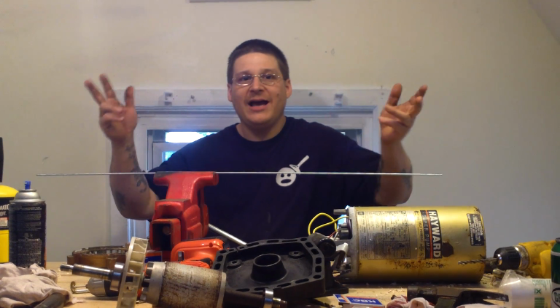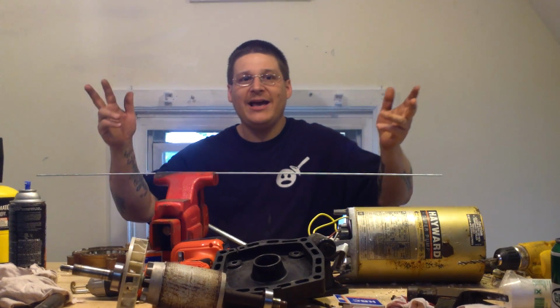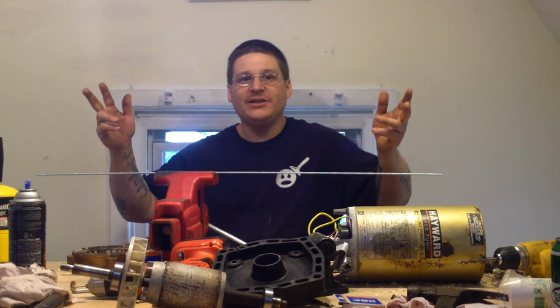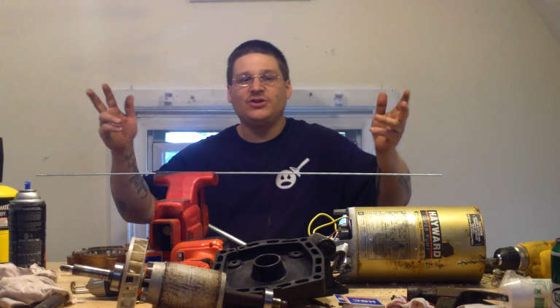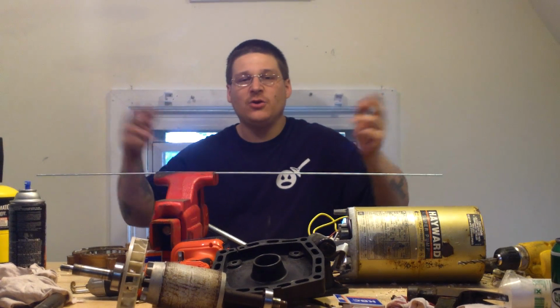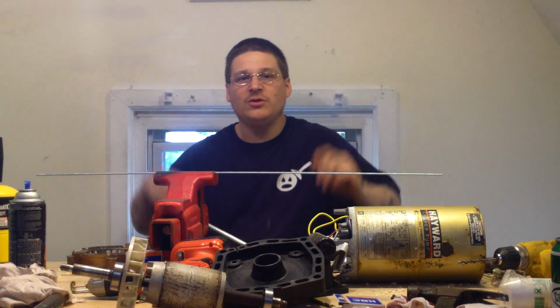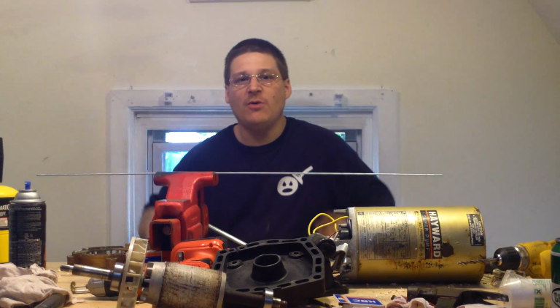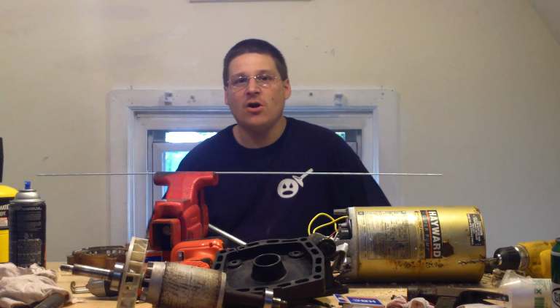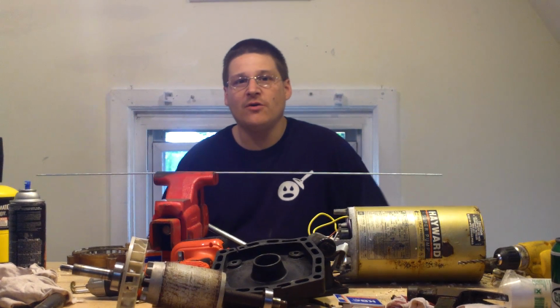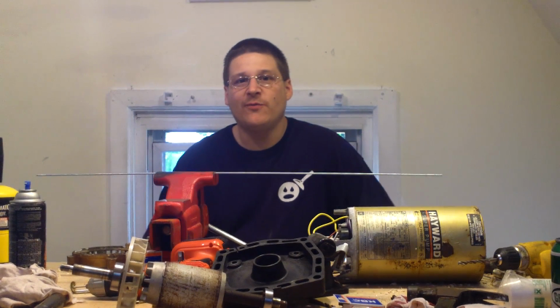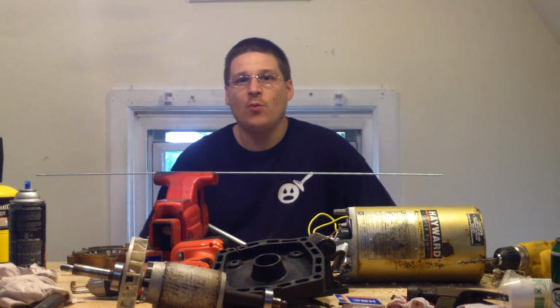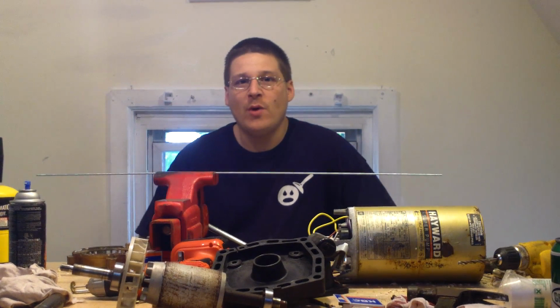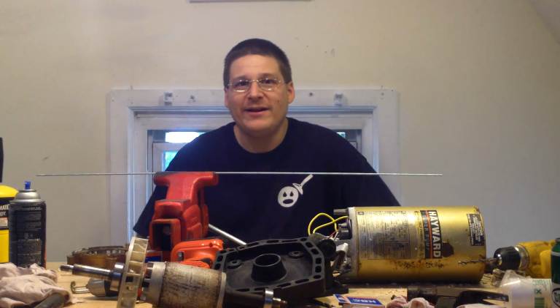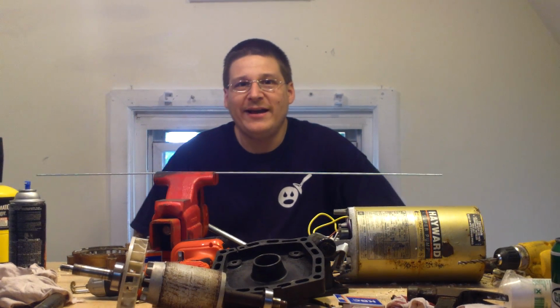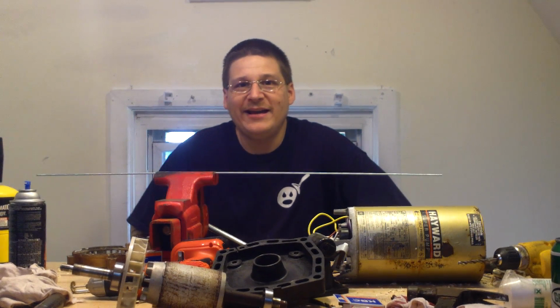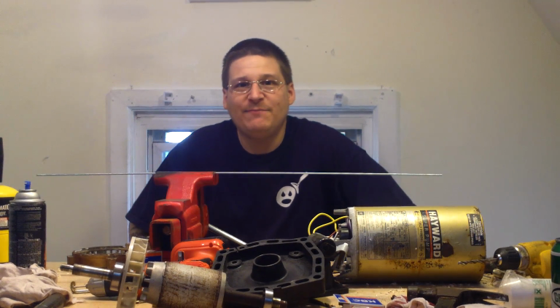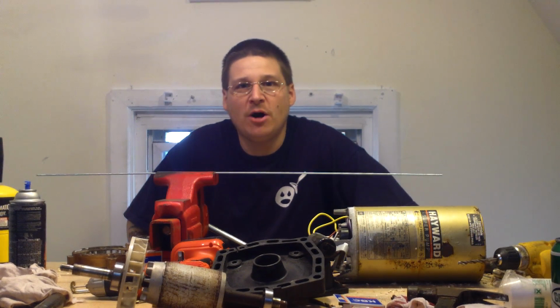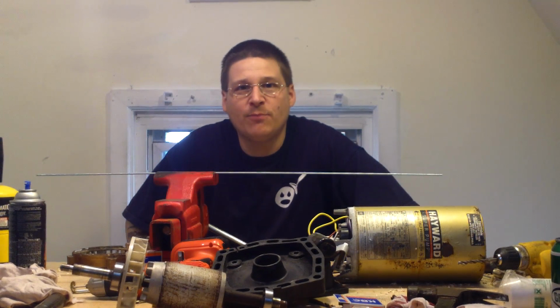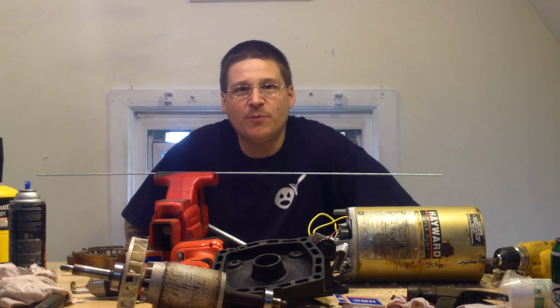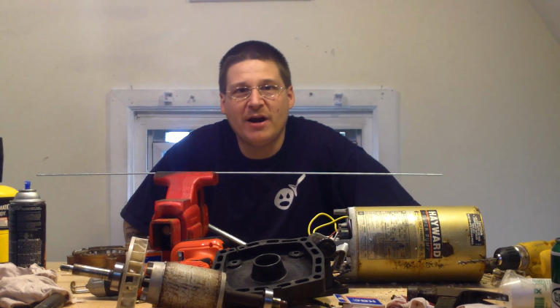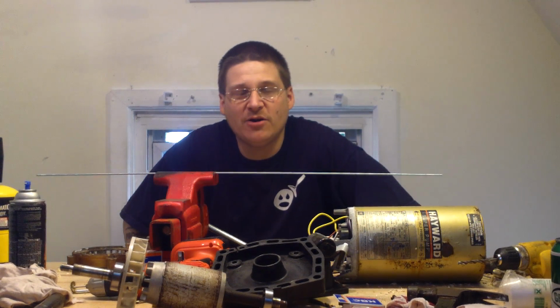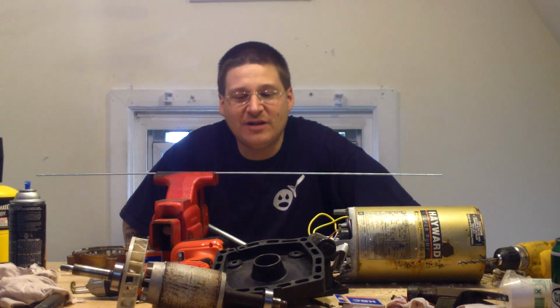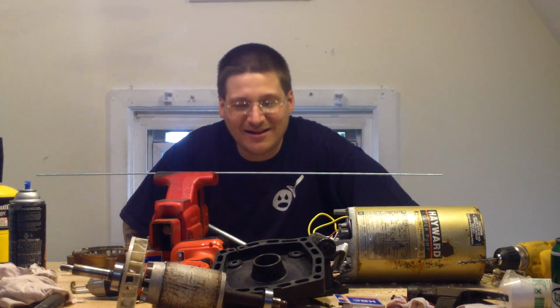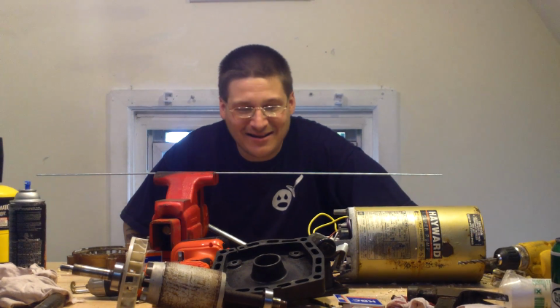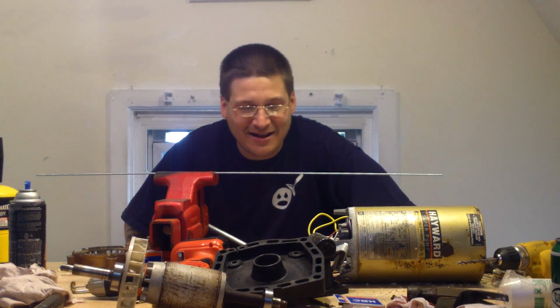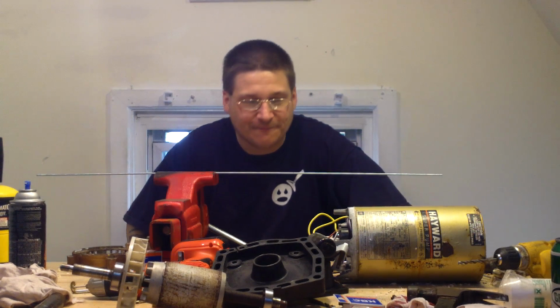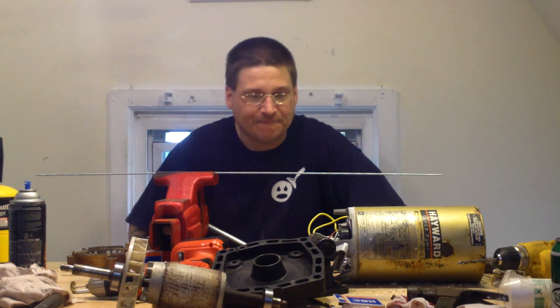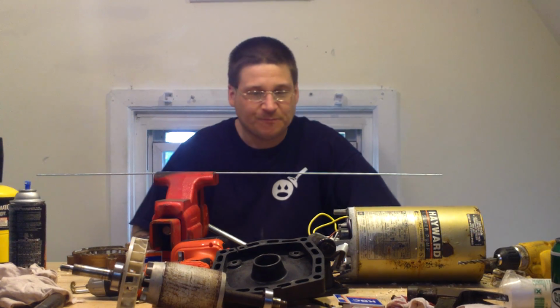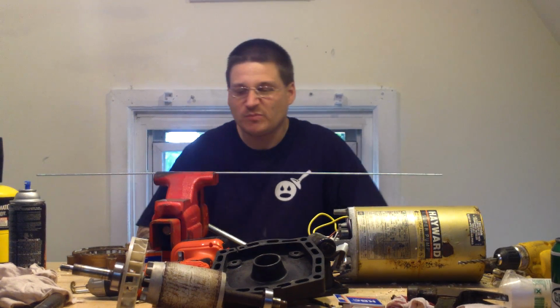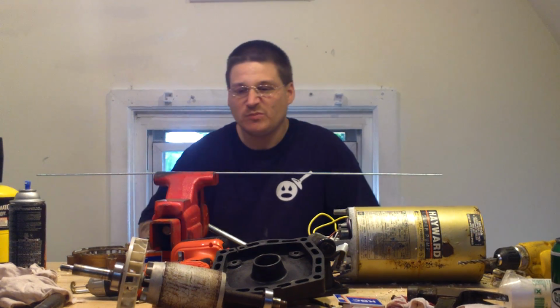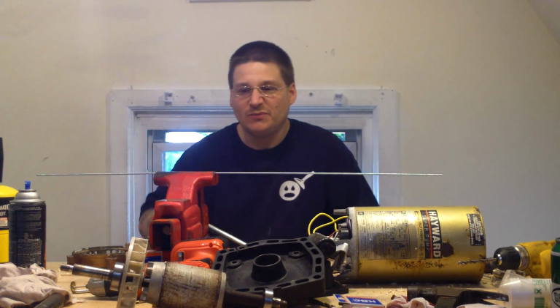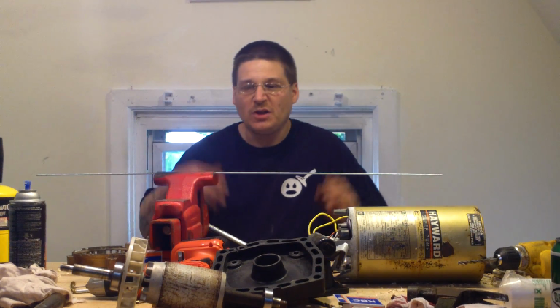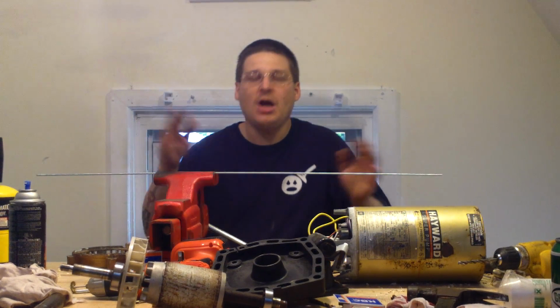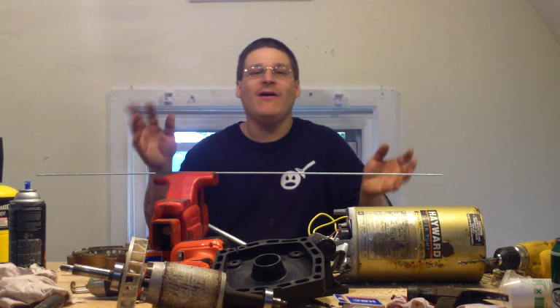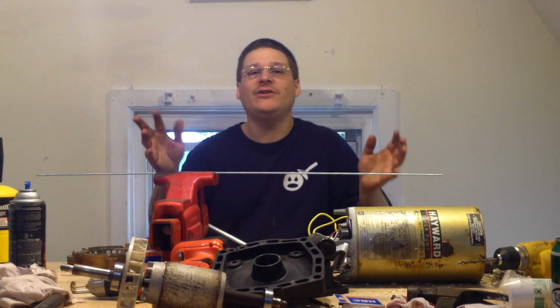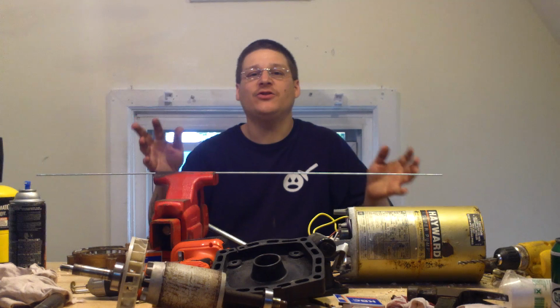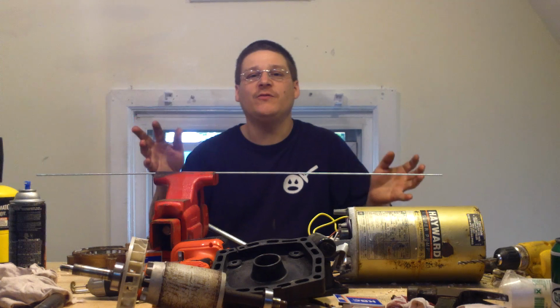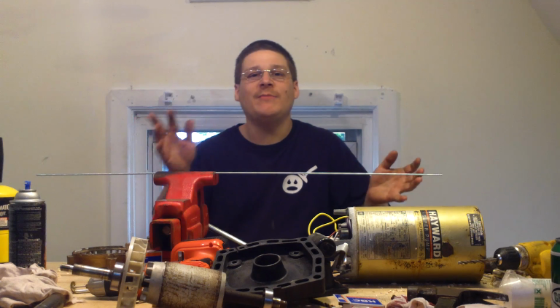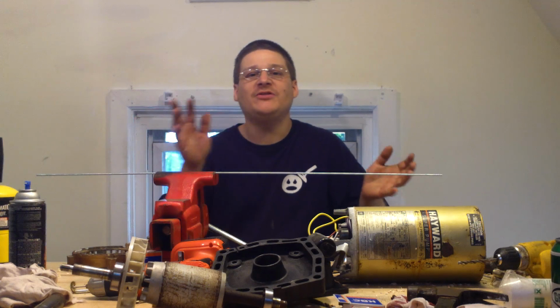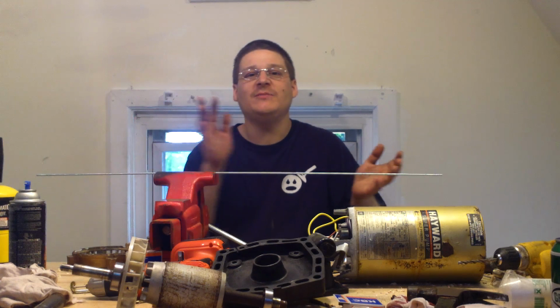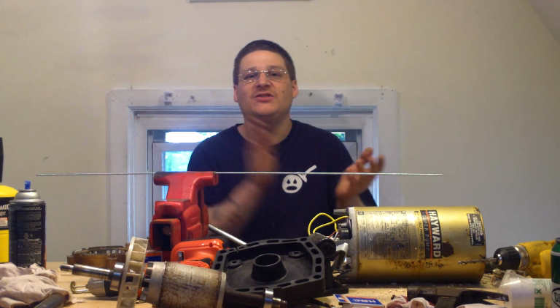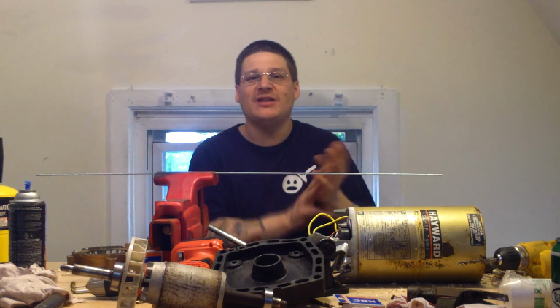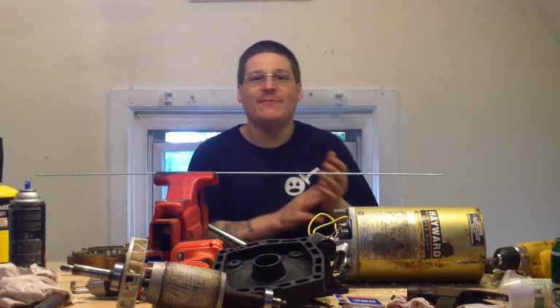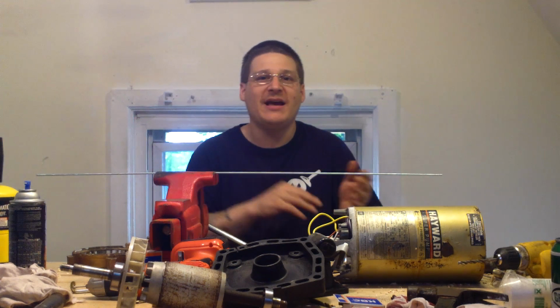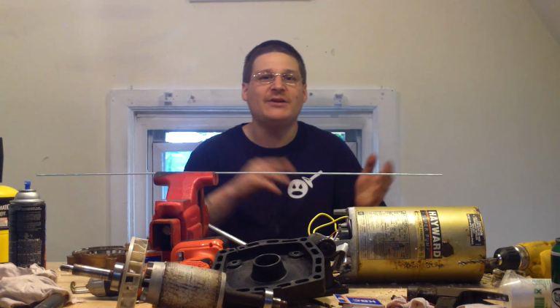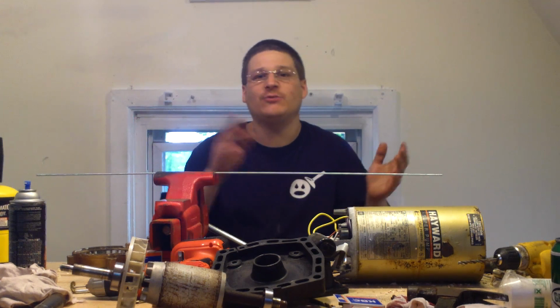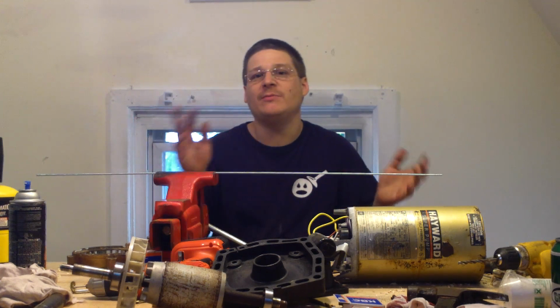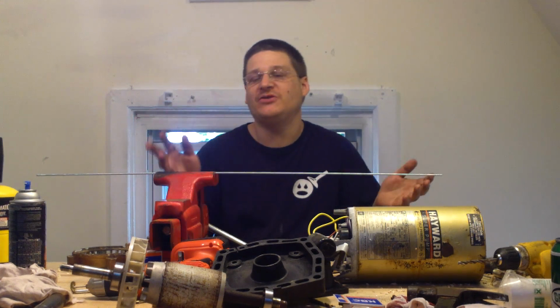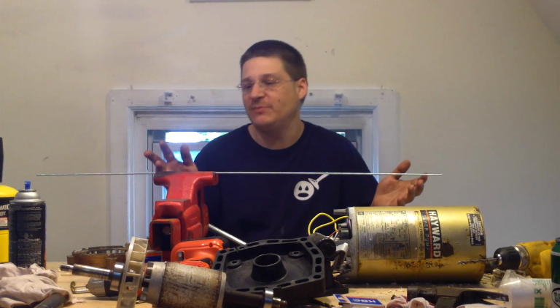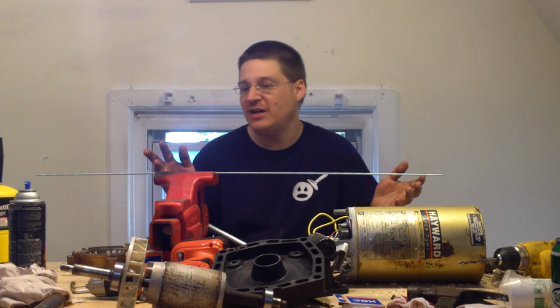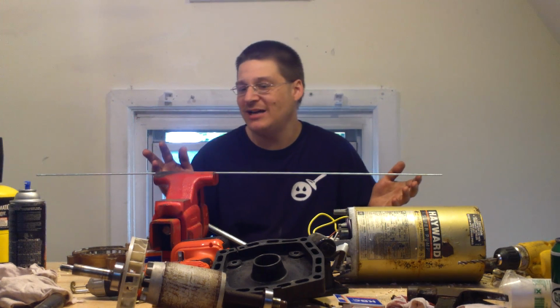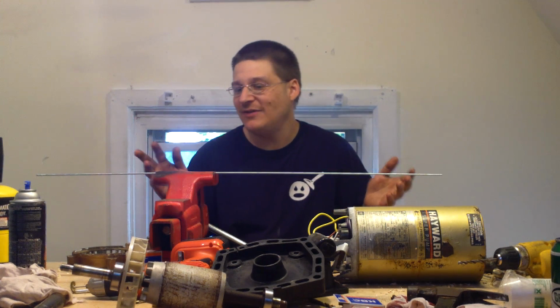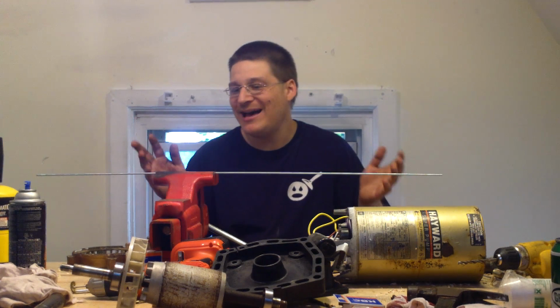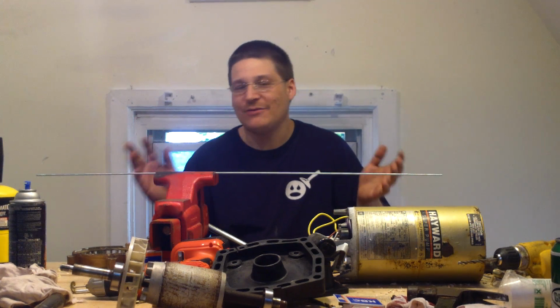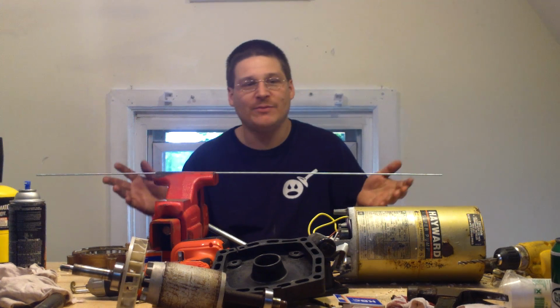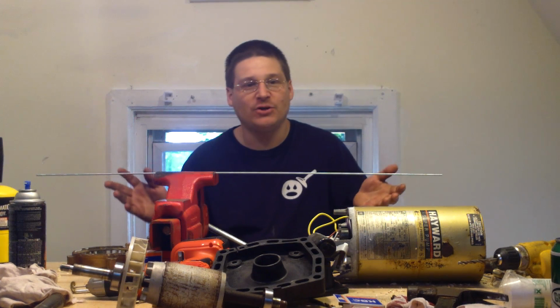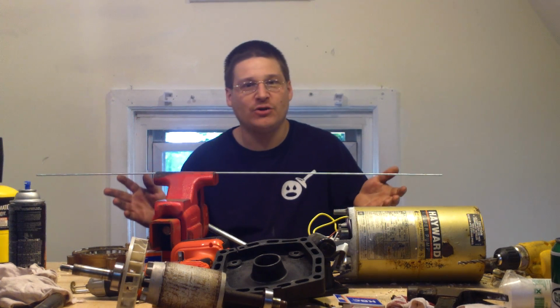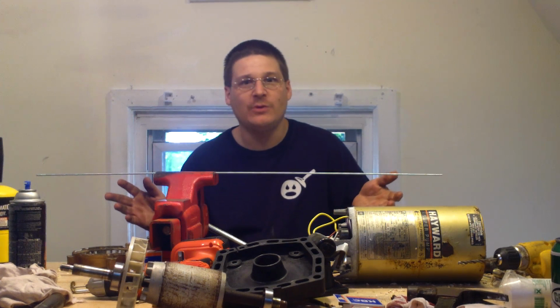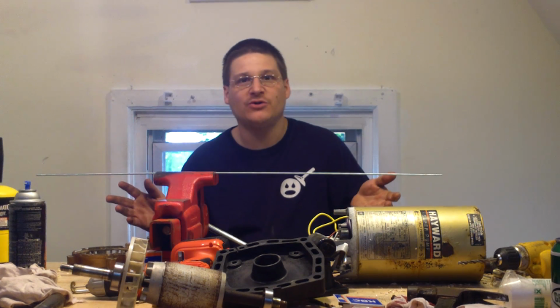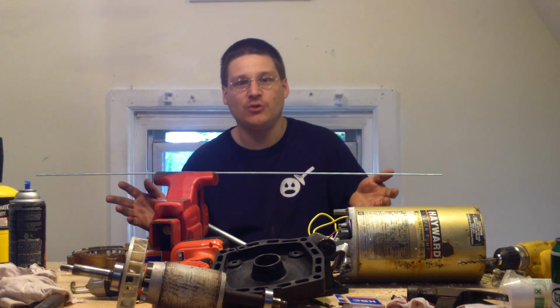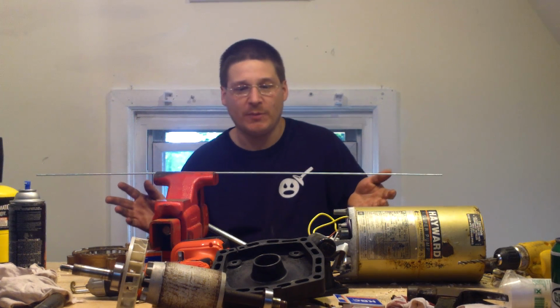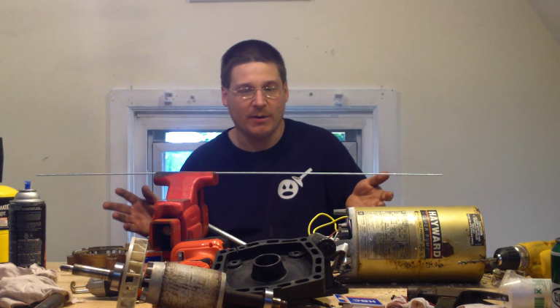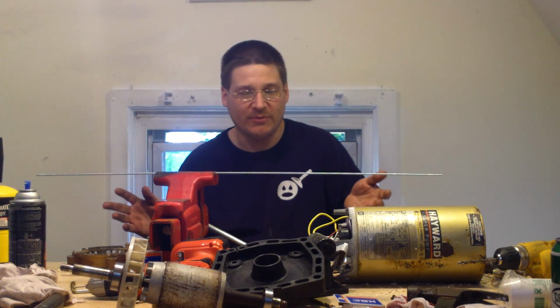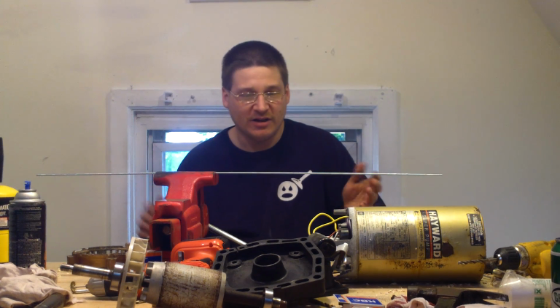Hey, it's Joe Tamargo from wedheadpumprepair.com. You've probably seen me in step eight or nine of how to rebuild your Hayward super pump.